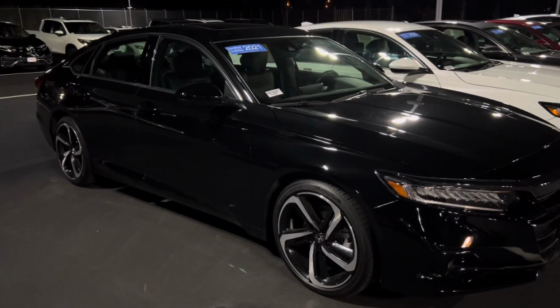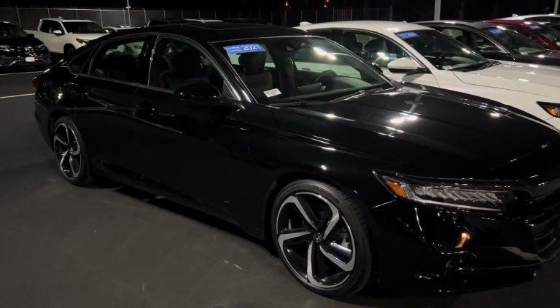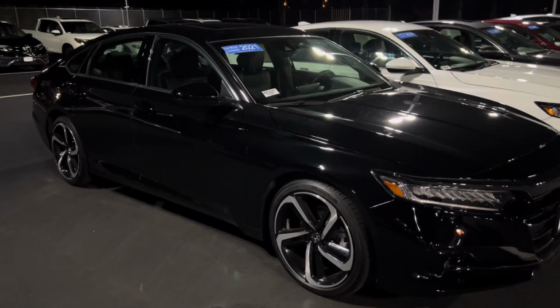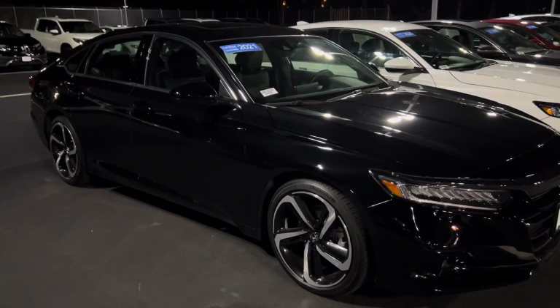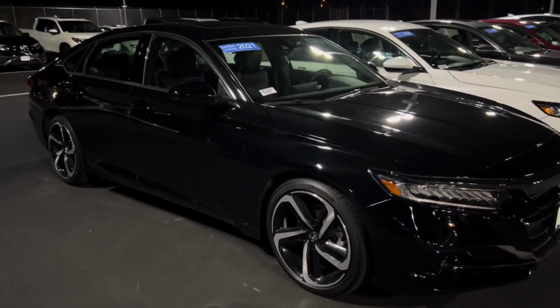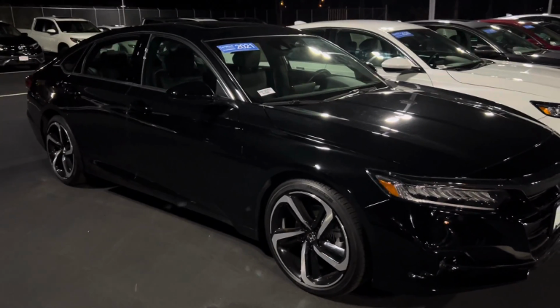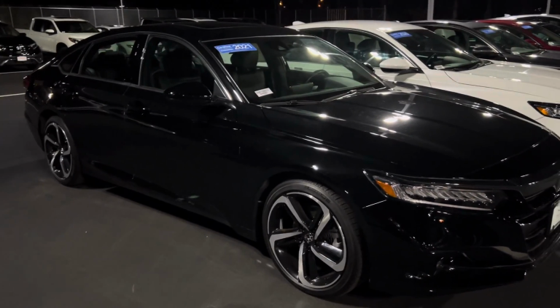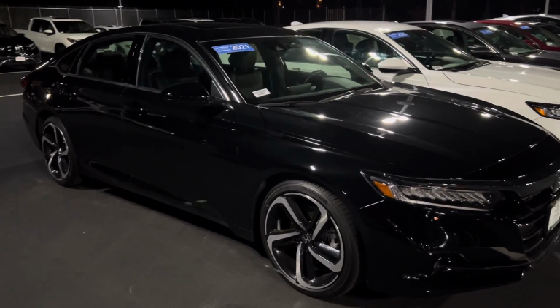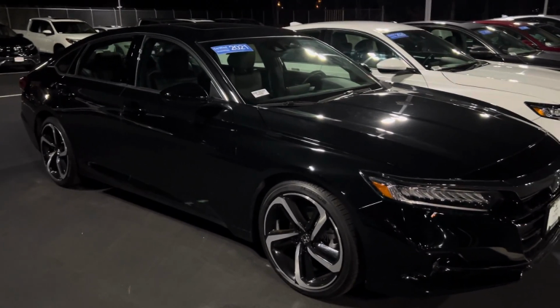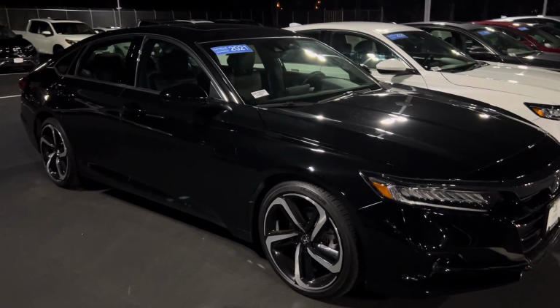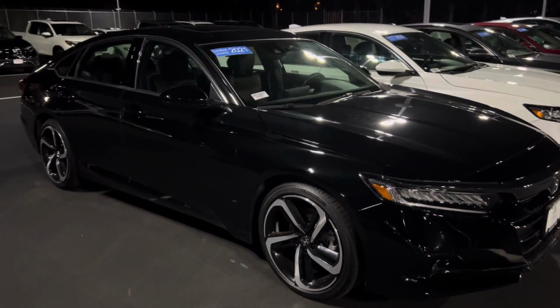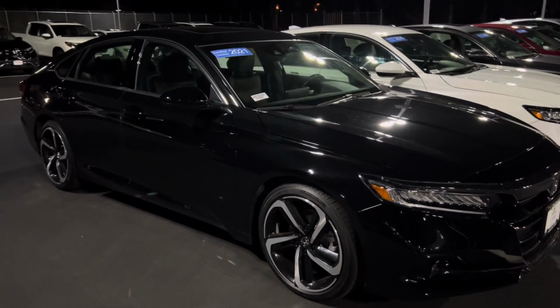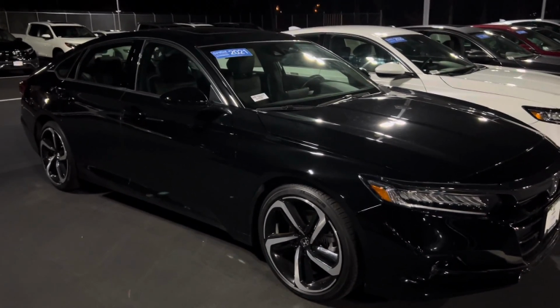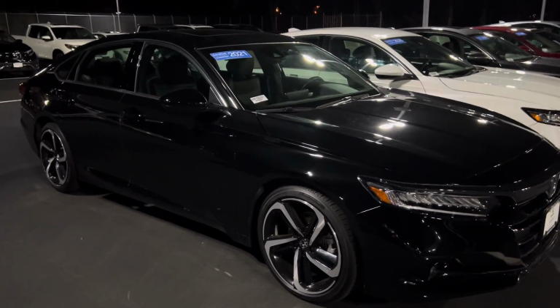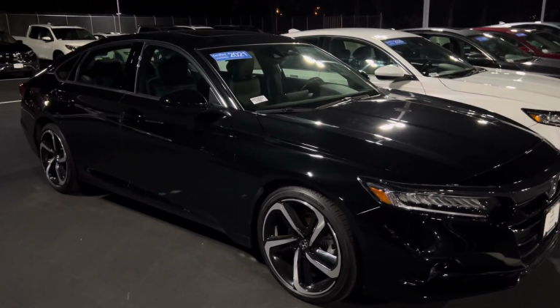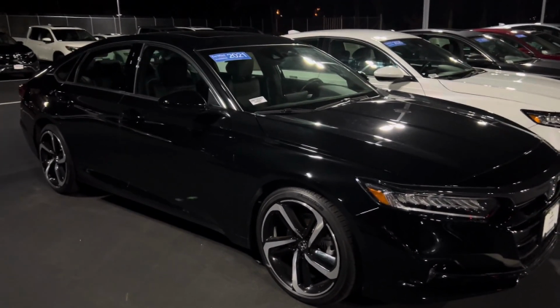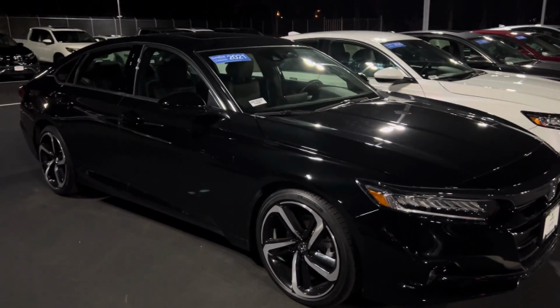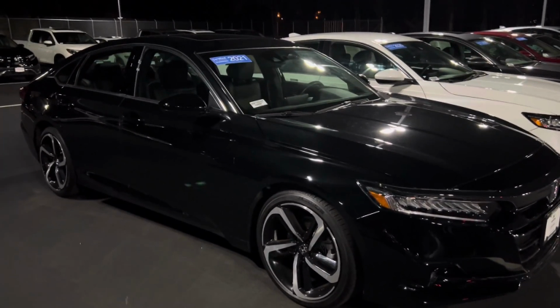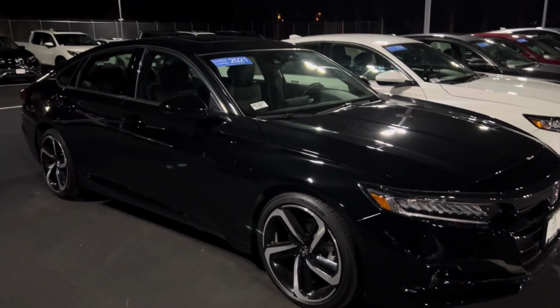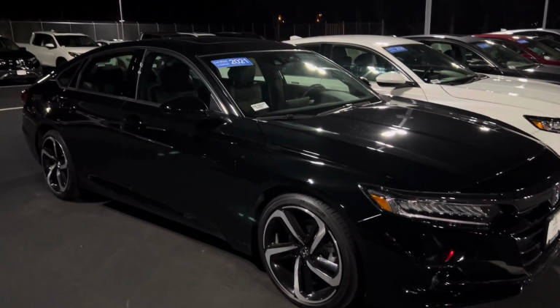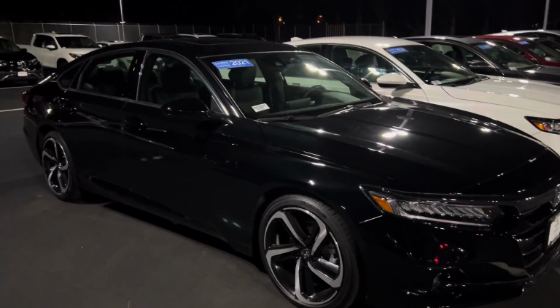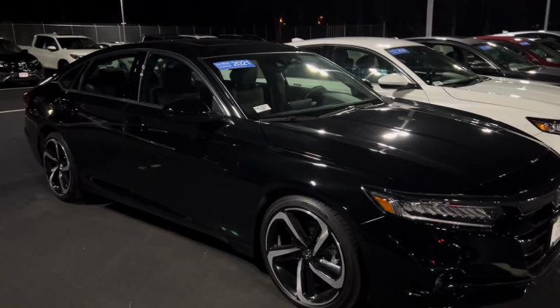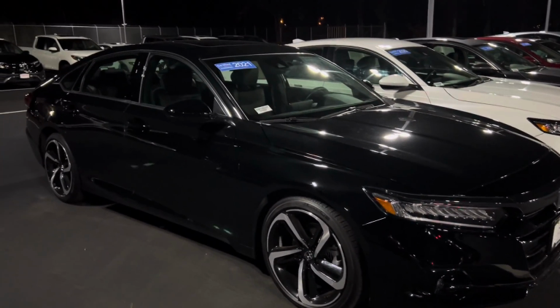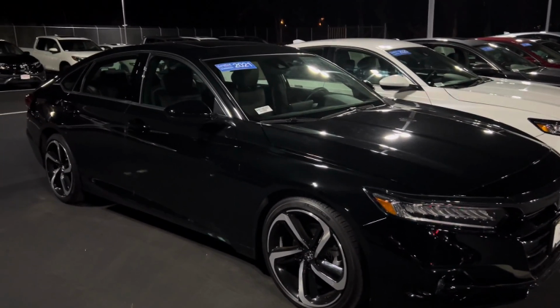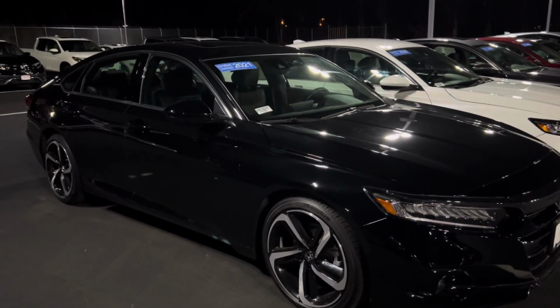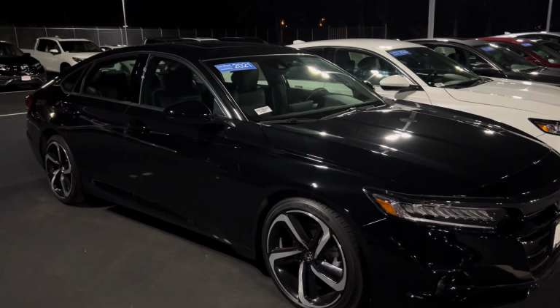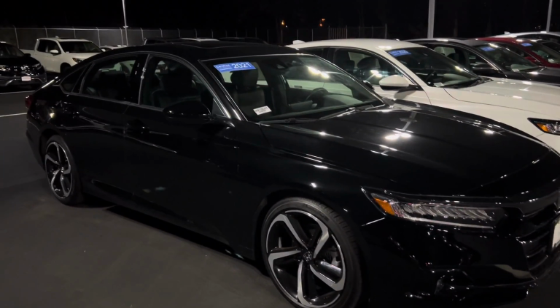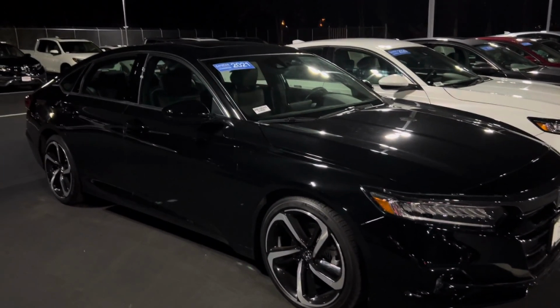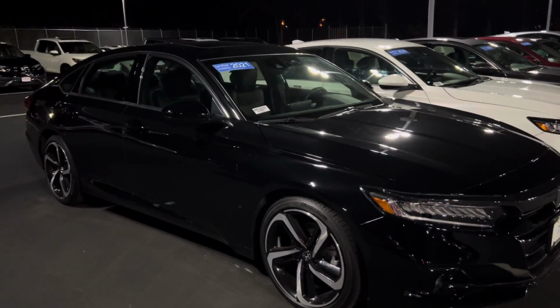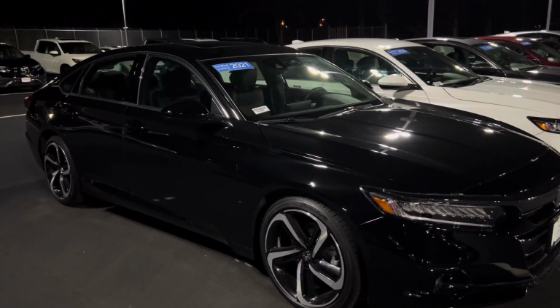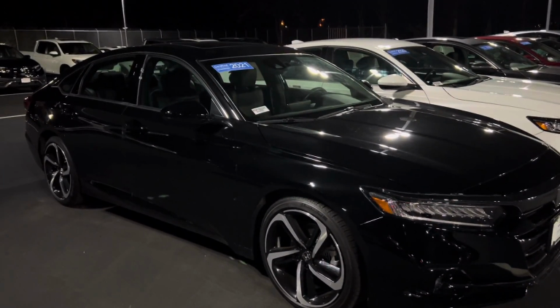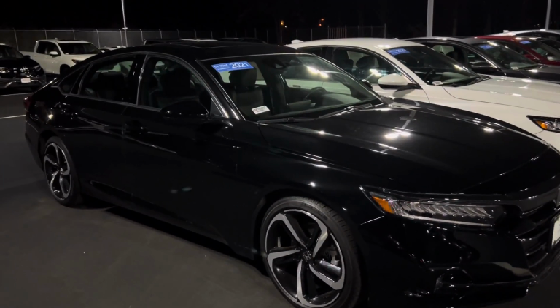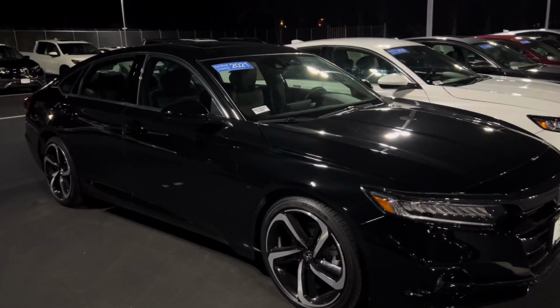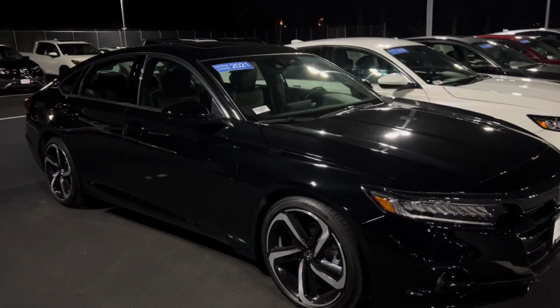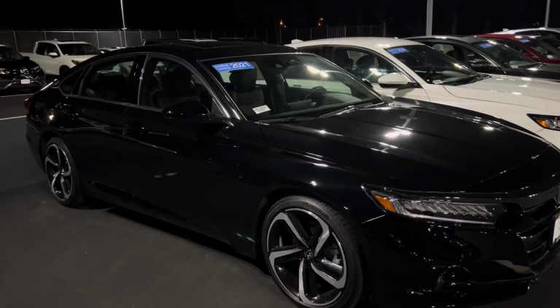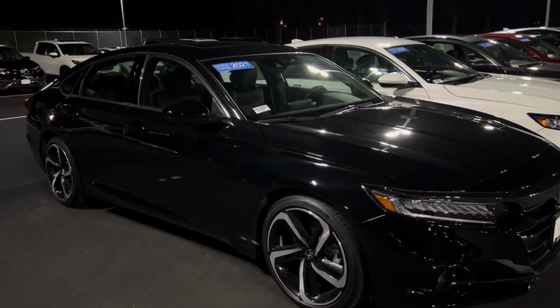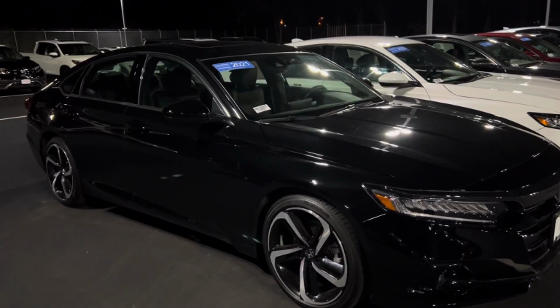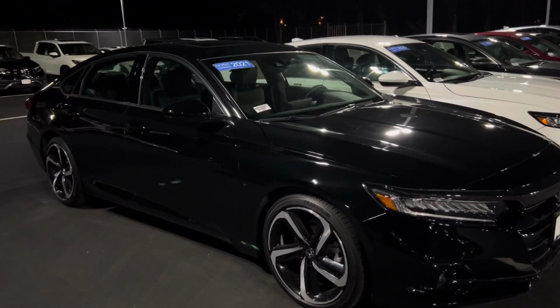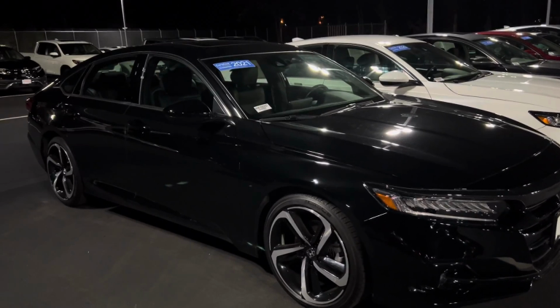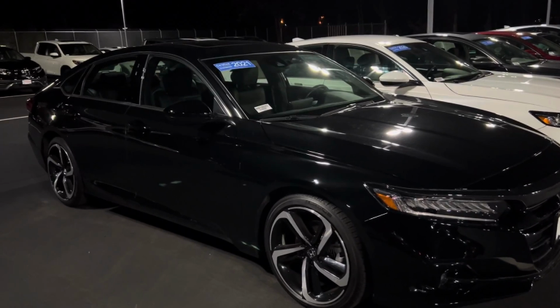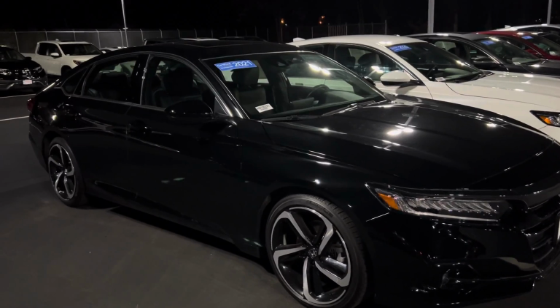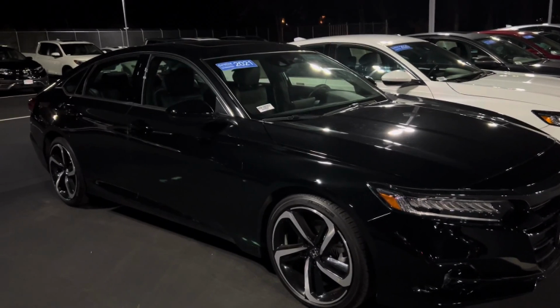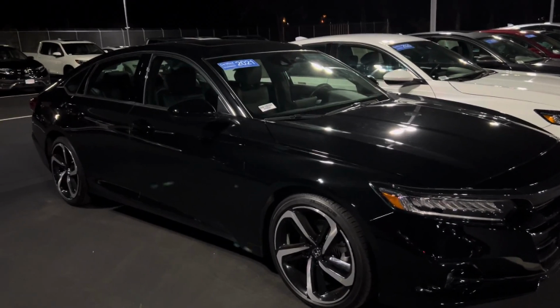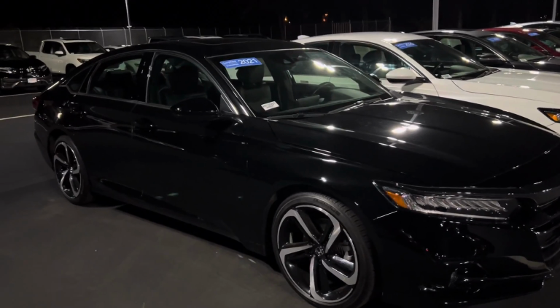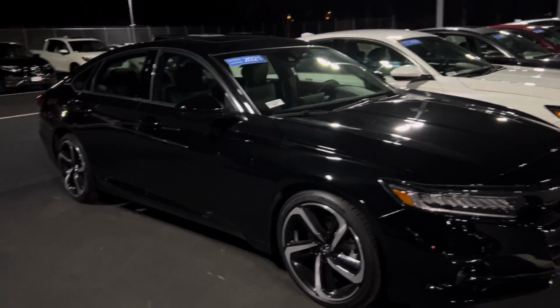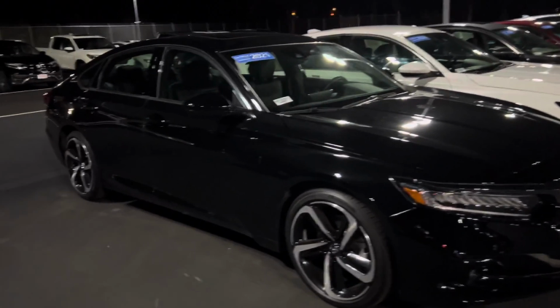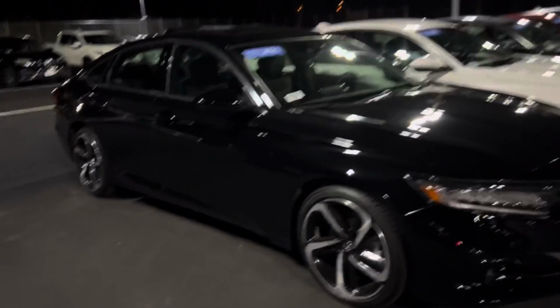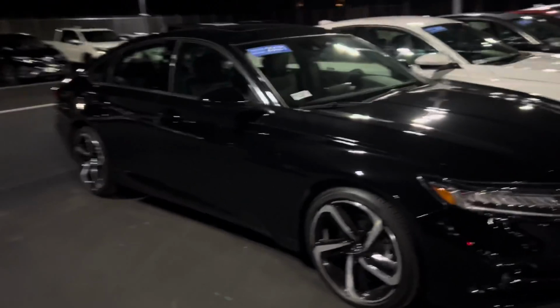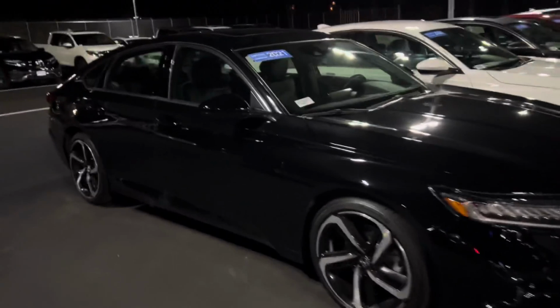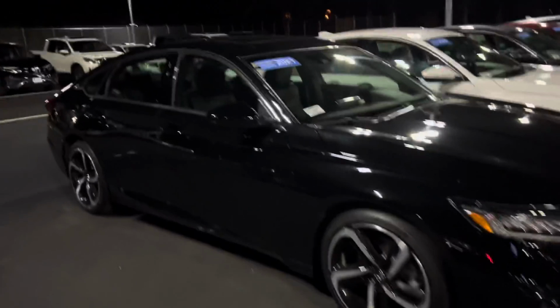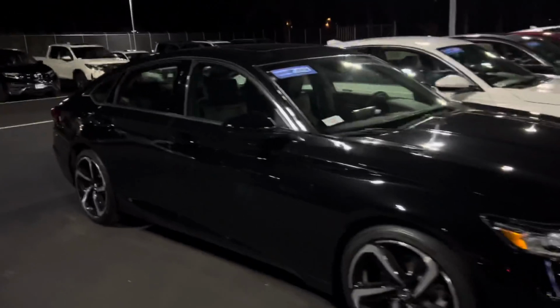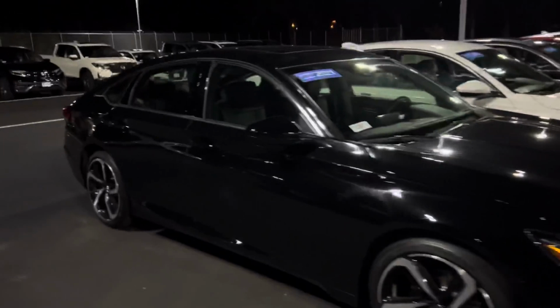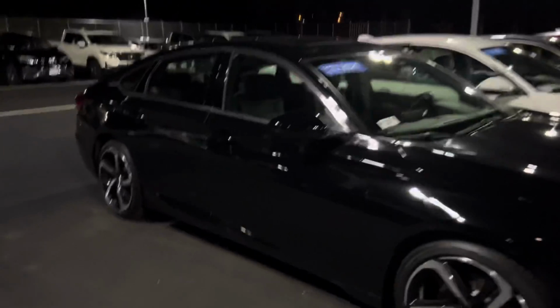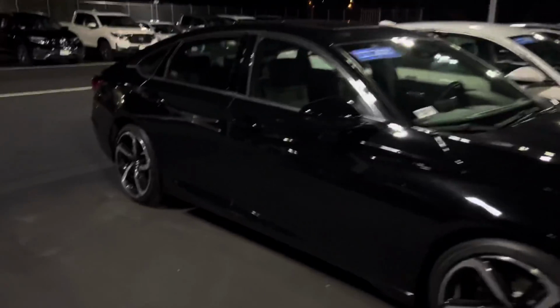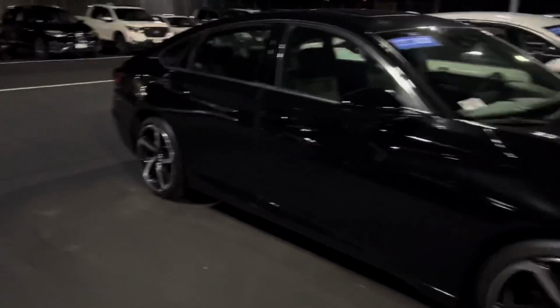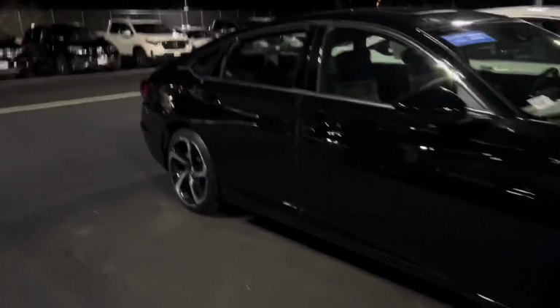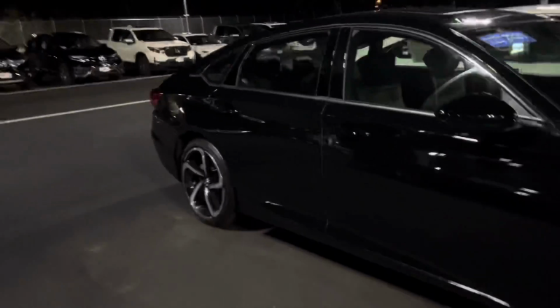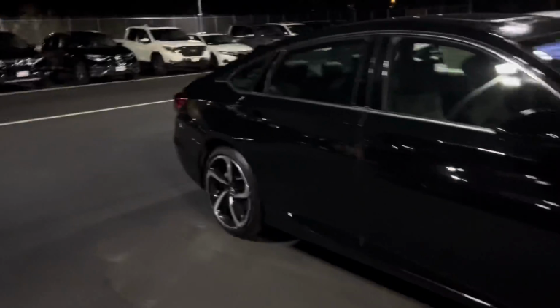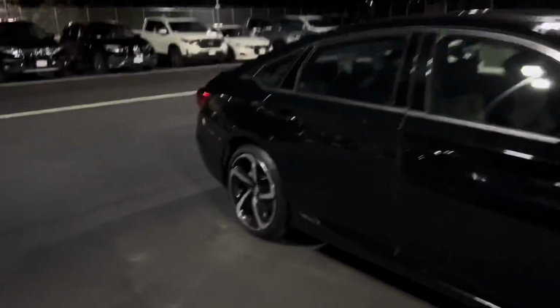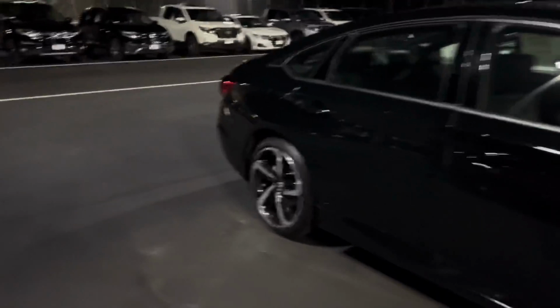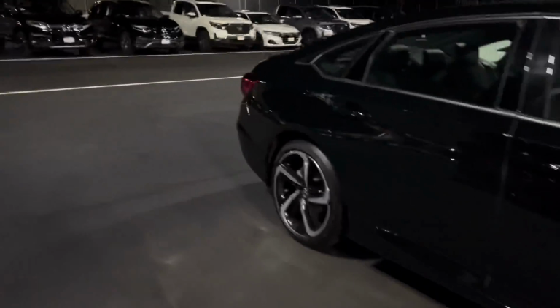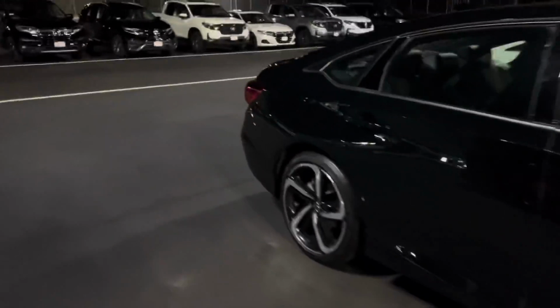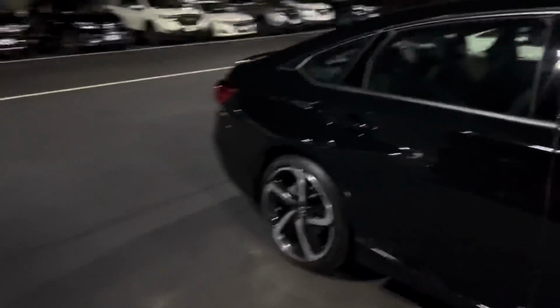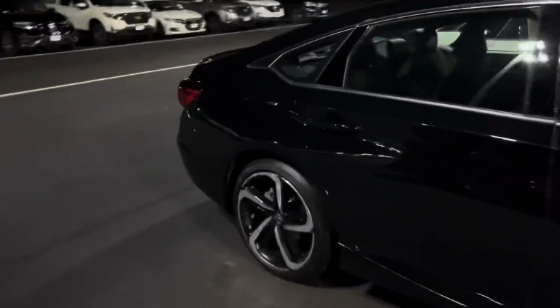Brighton, my name's Edmund from Auto for Honda, and this is your 2021 Honda Accord Sport. I'm going to do a quick walk around on this car for you.